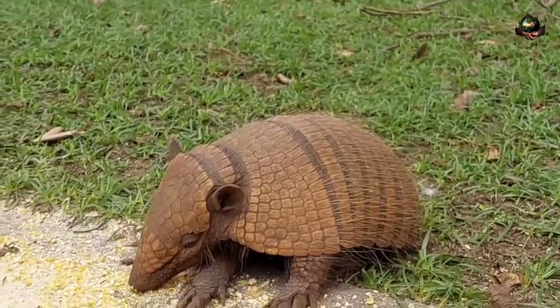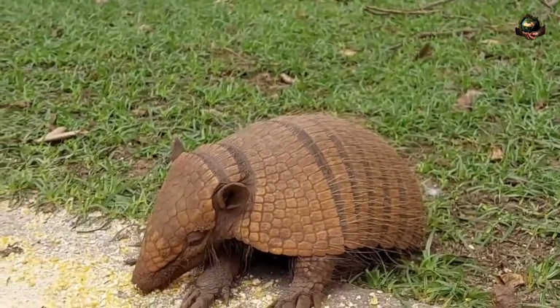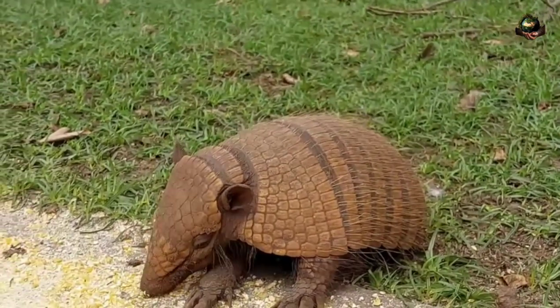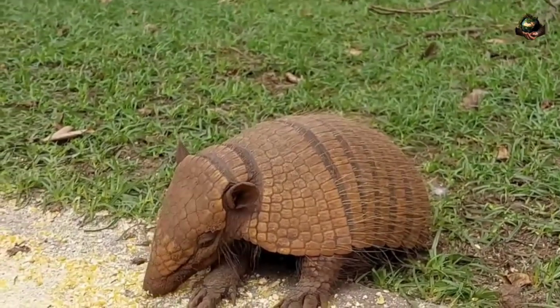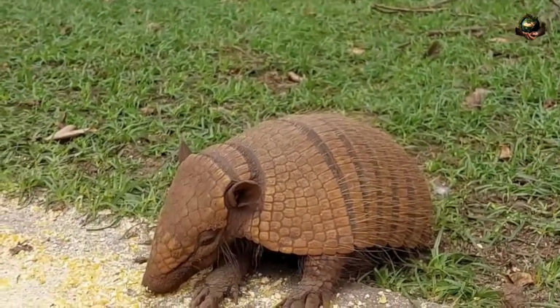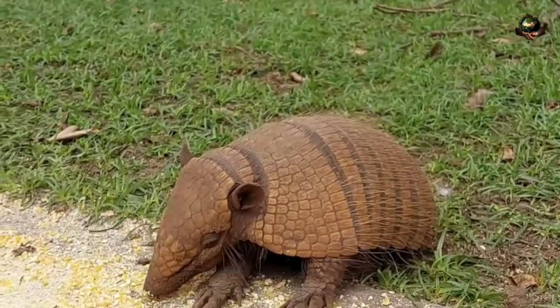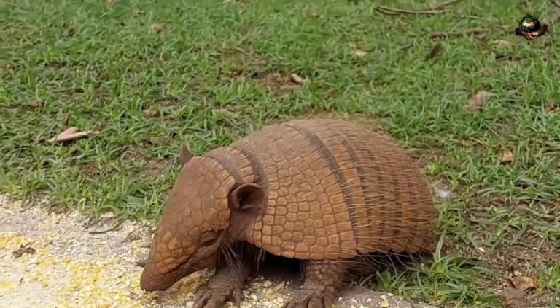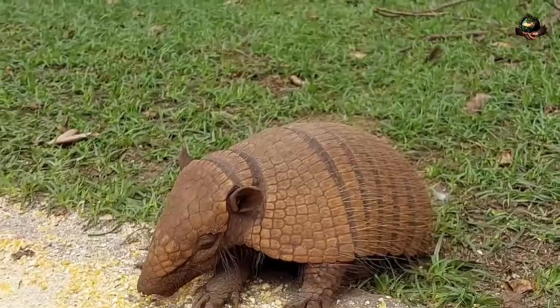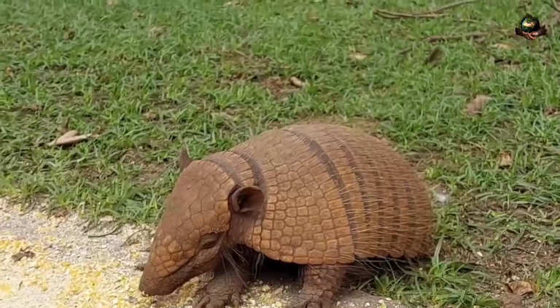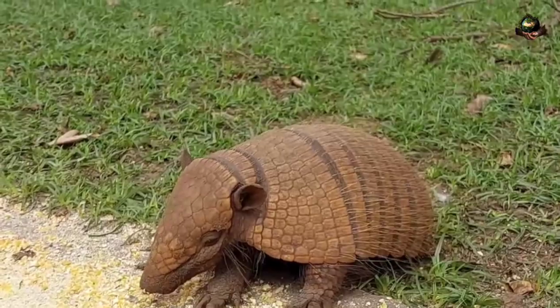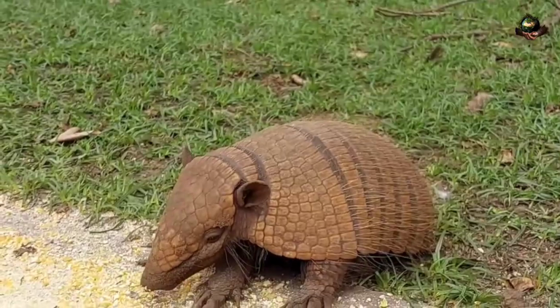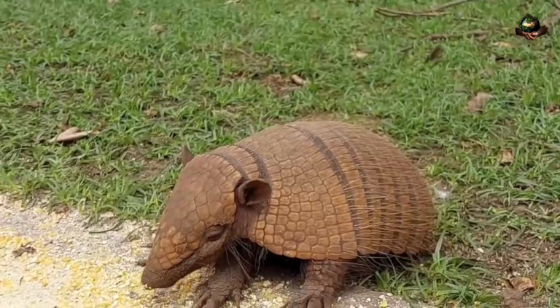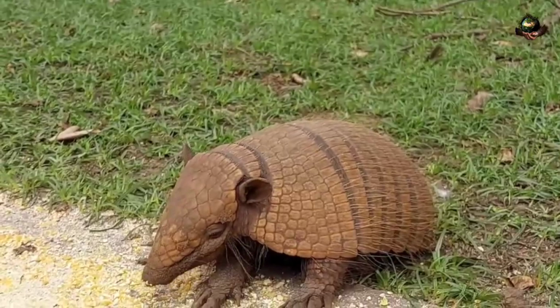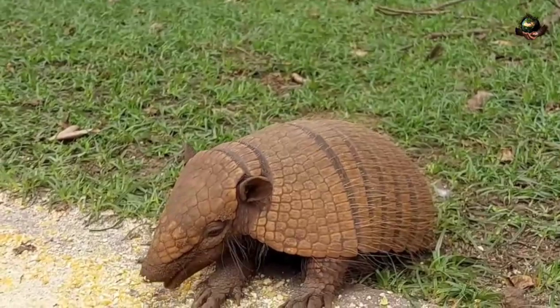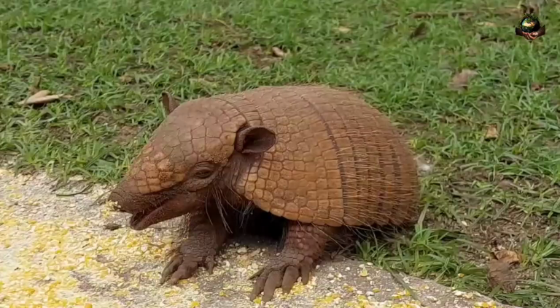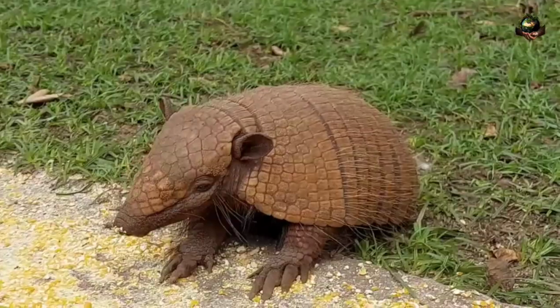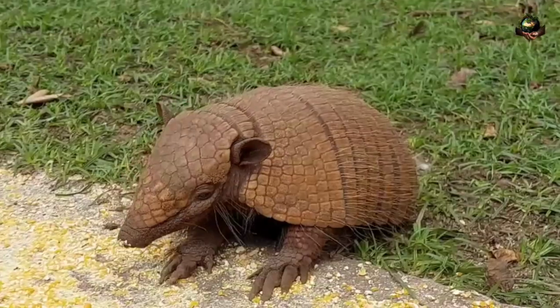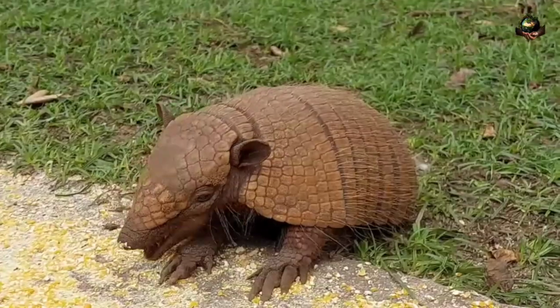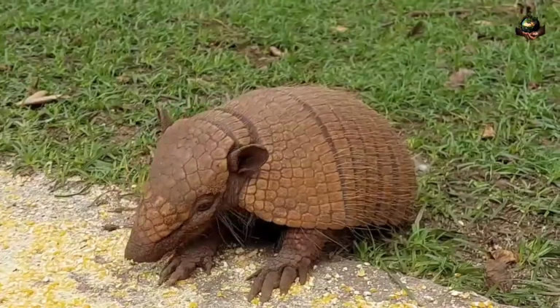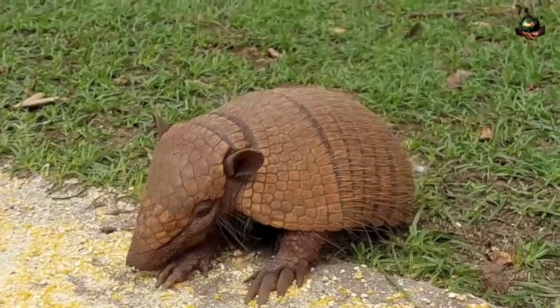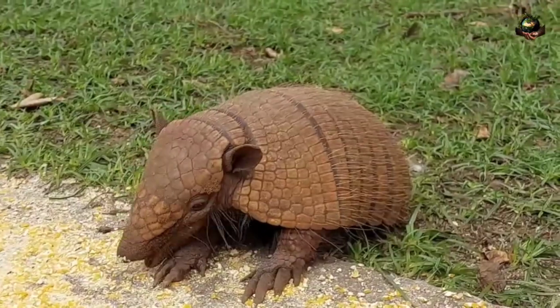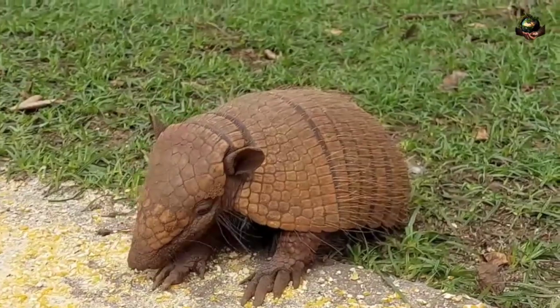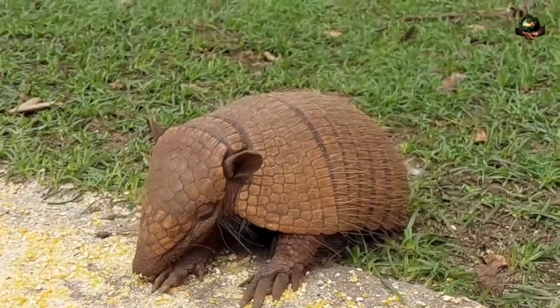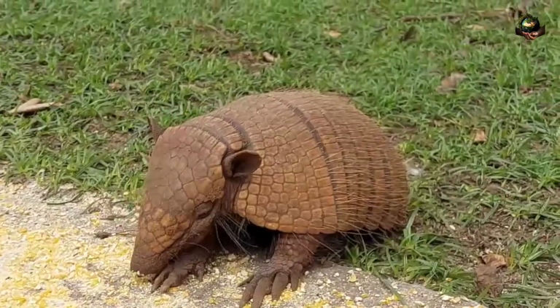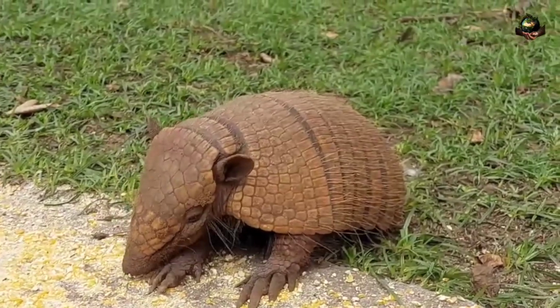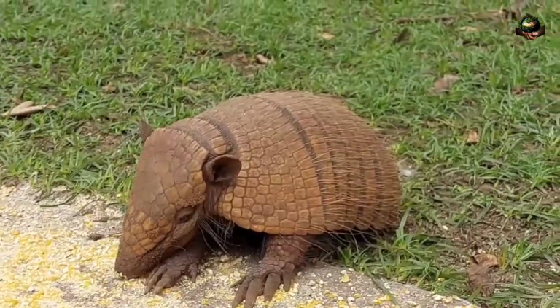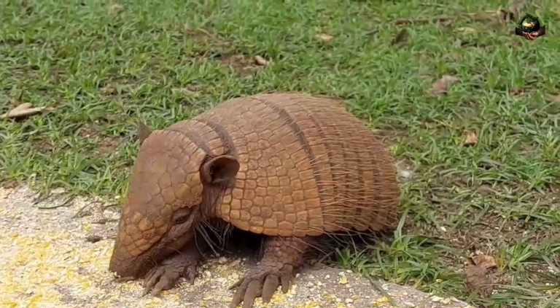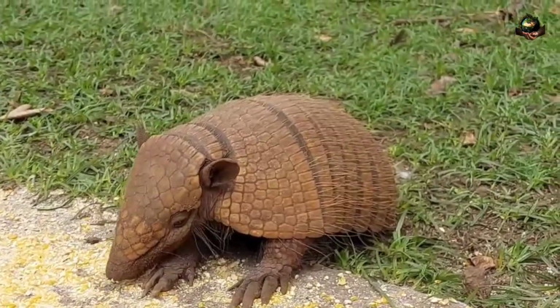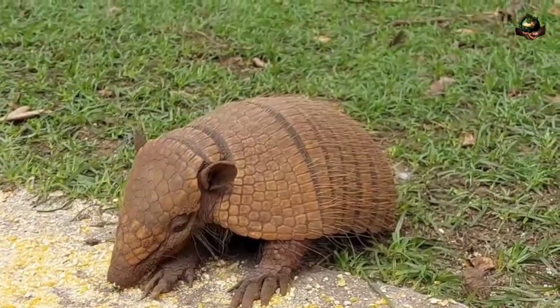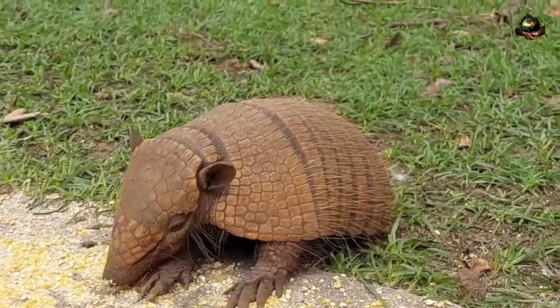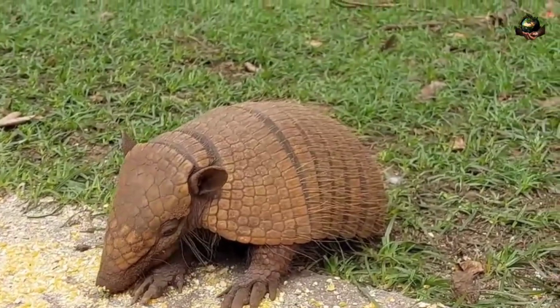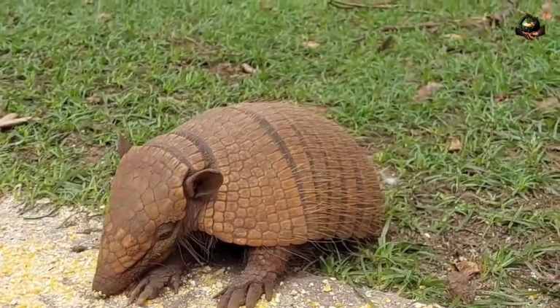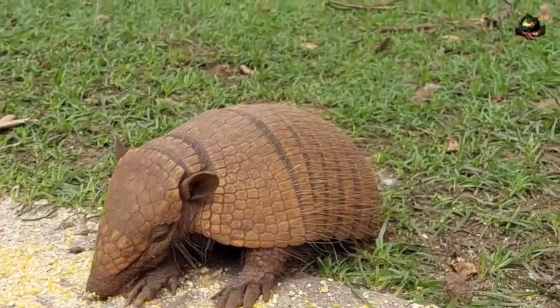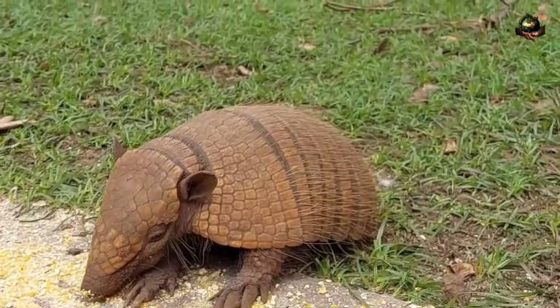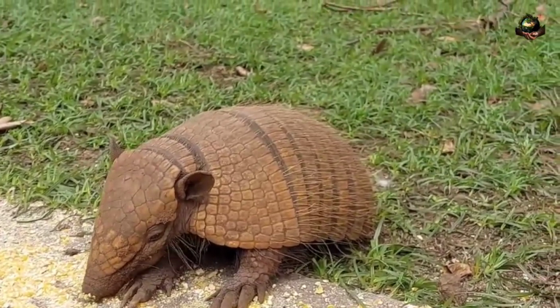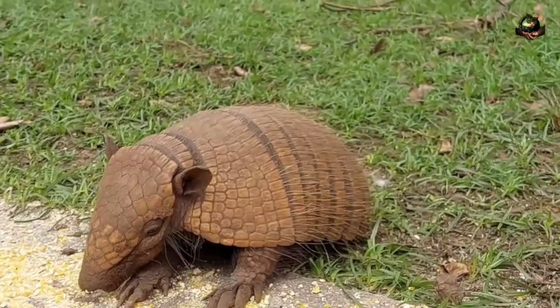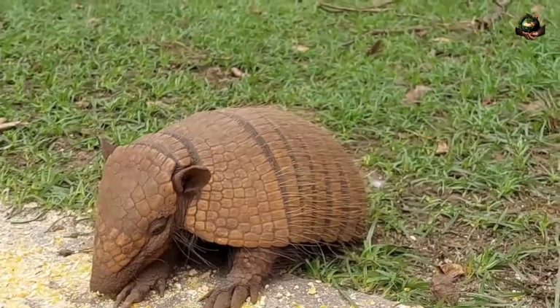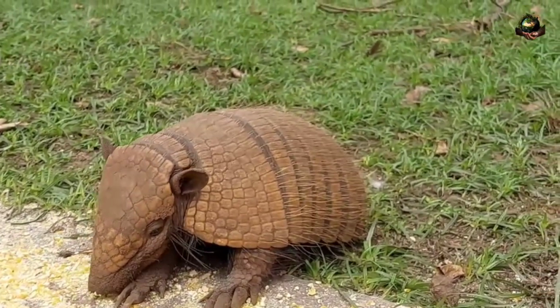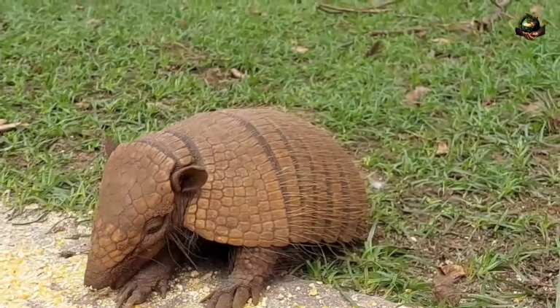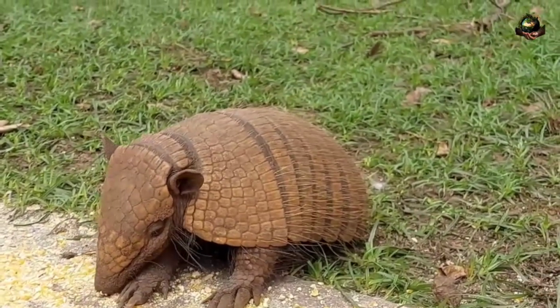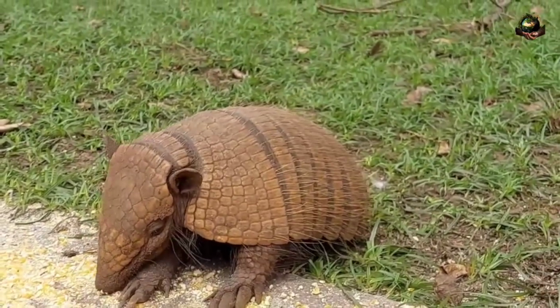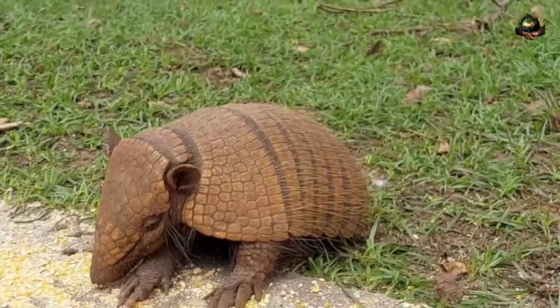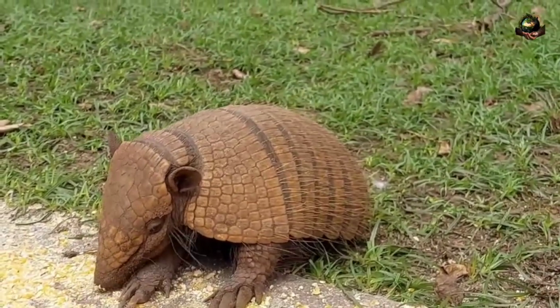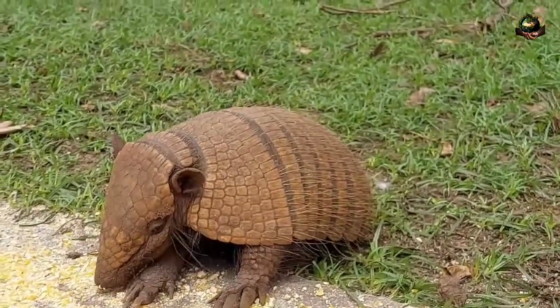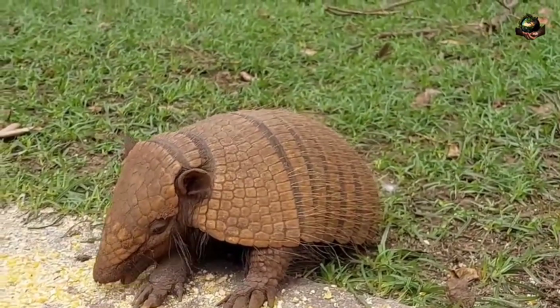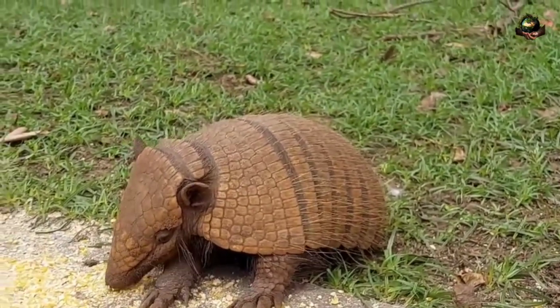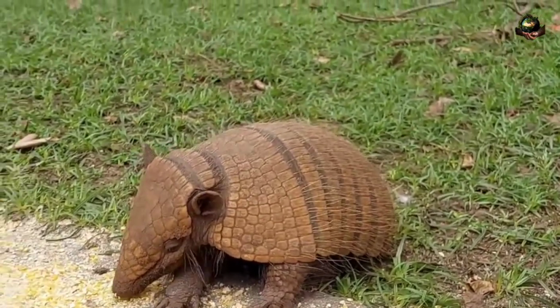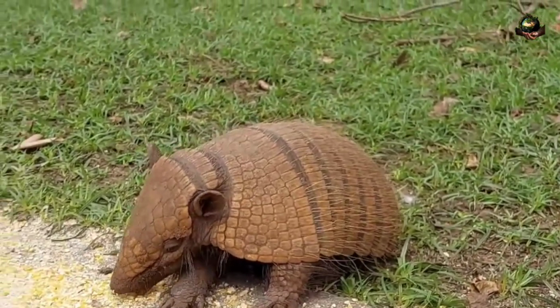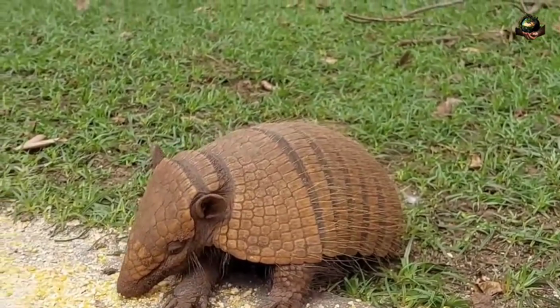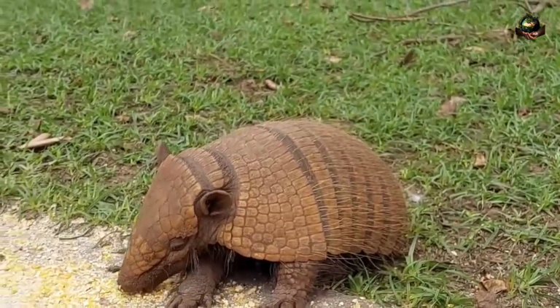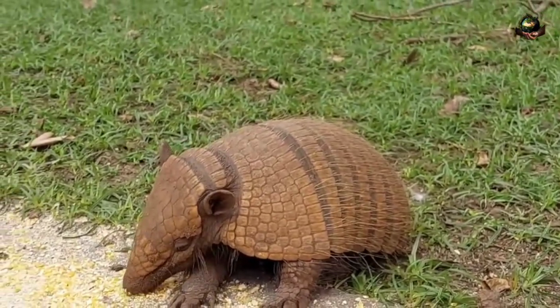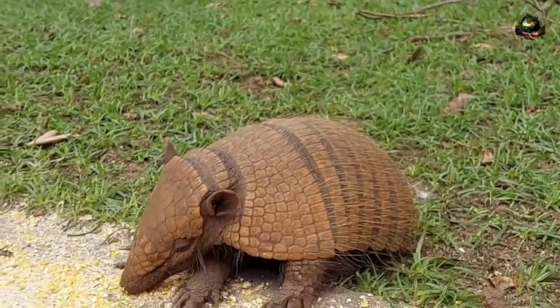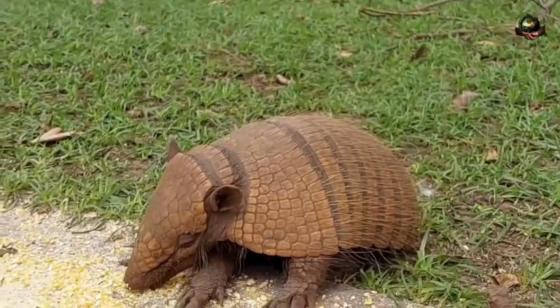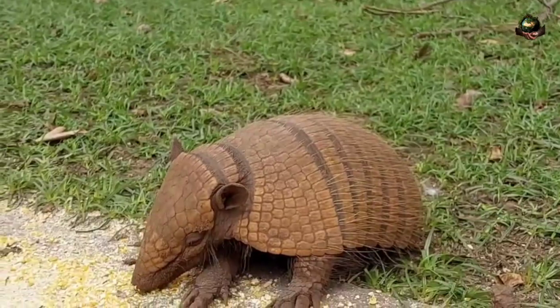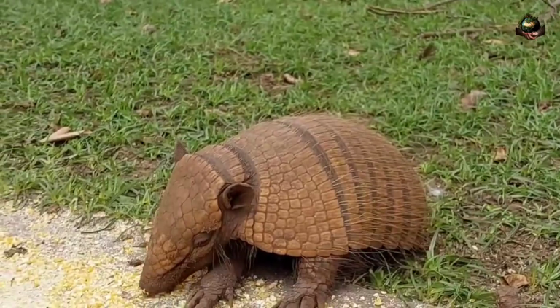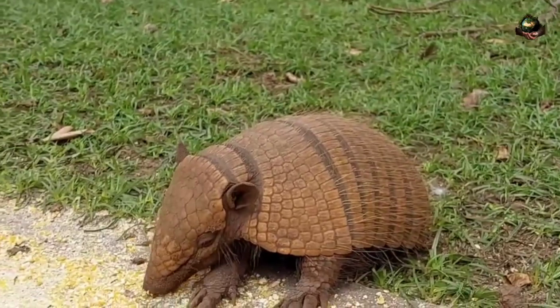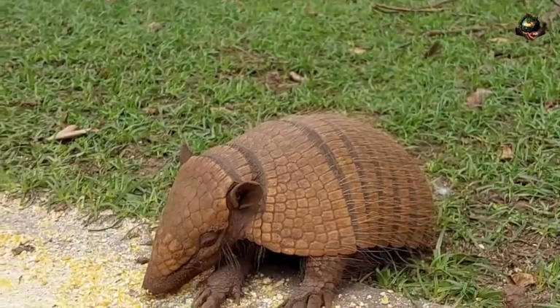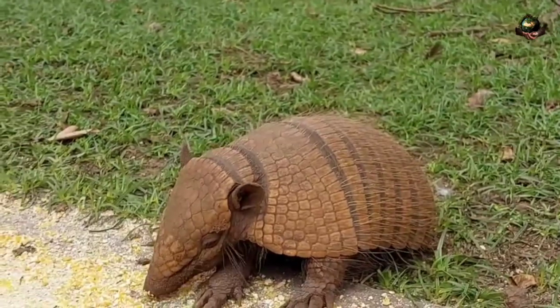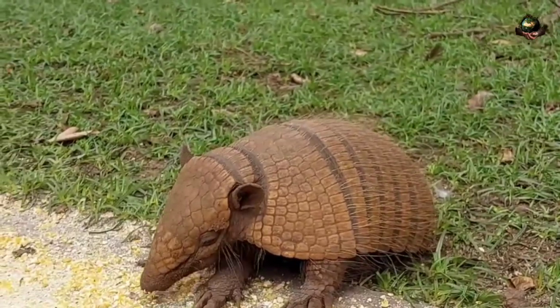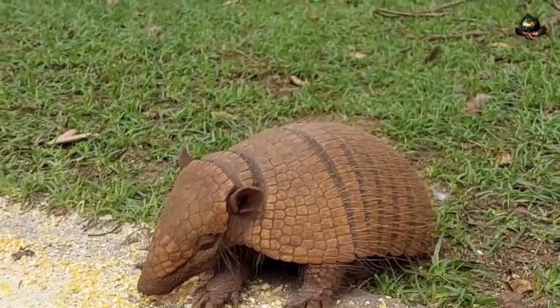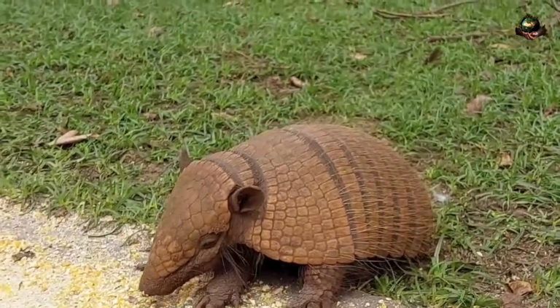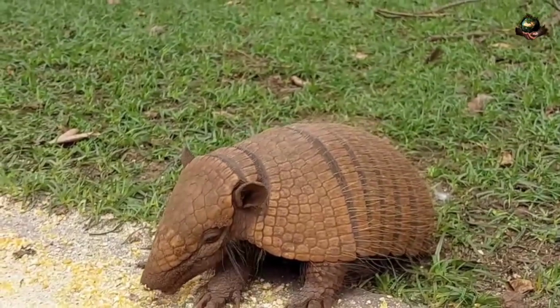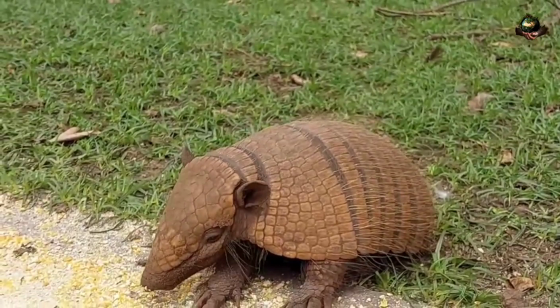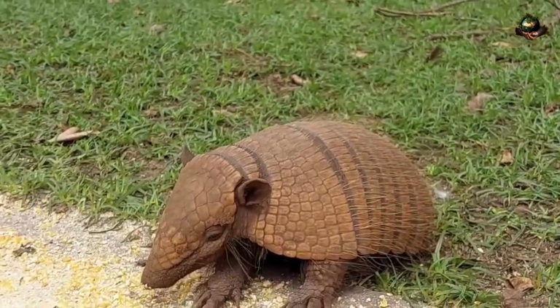They have small heads with long snouts, strong claws for digging, and relatively poor eyesight, but keen senses of smell and hearing.